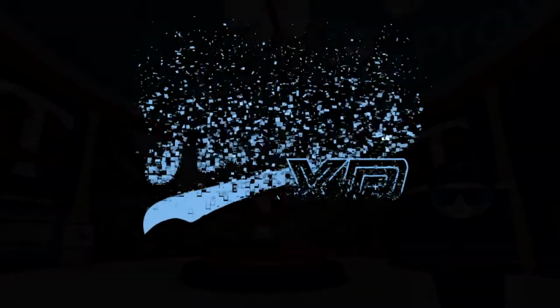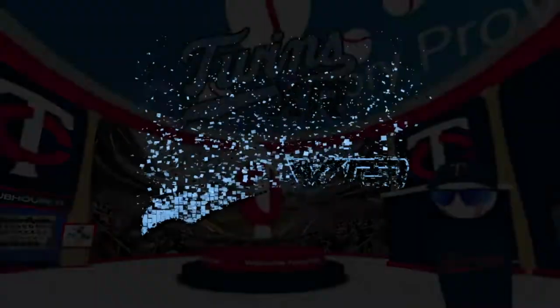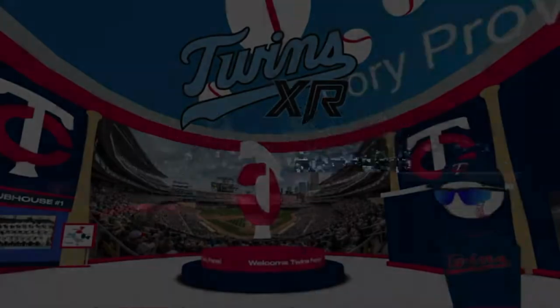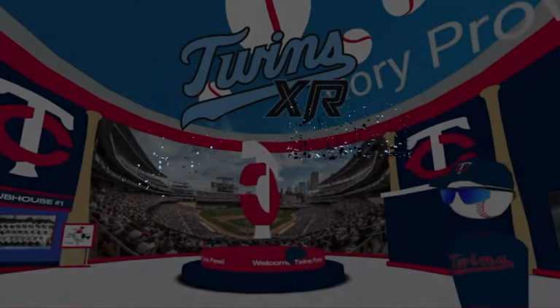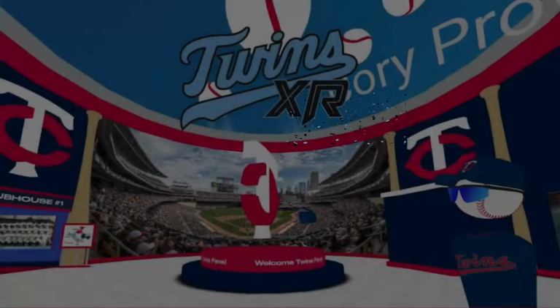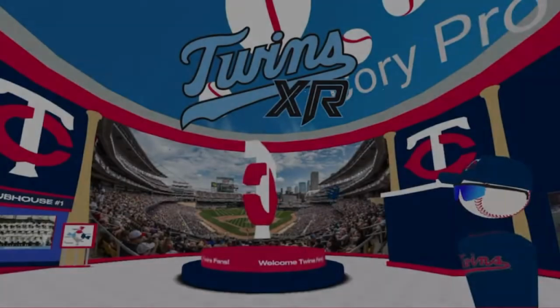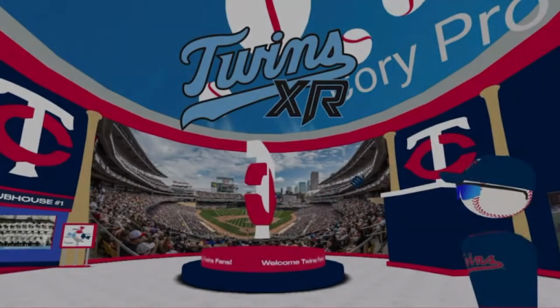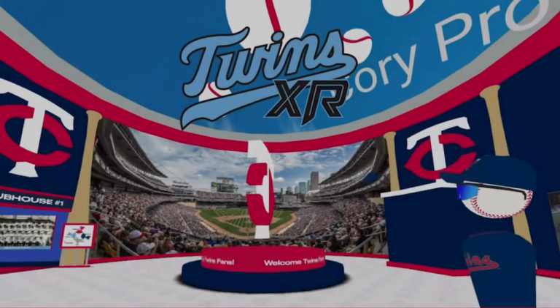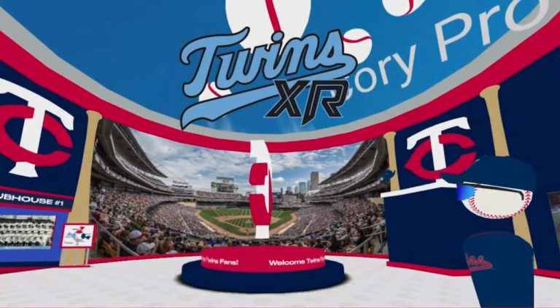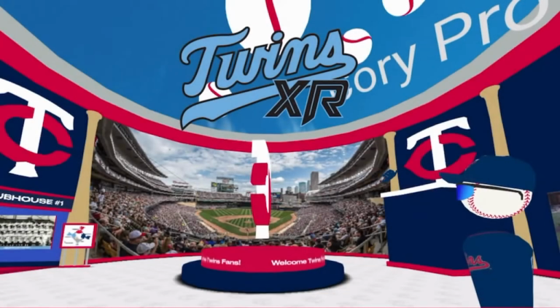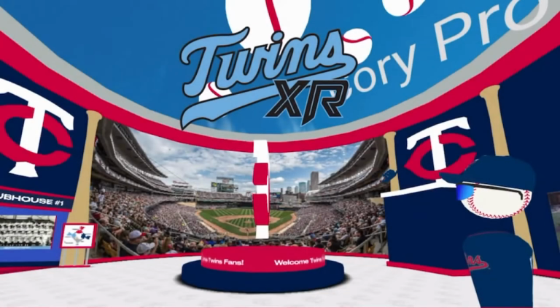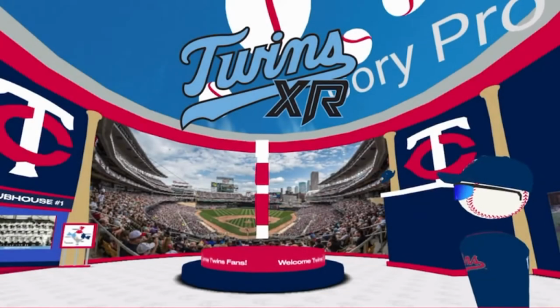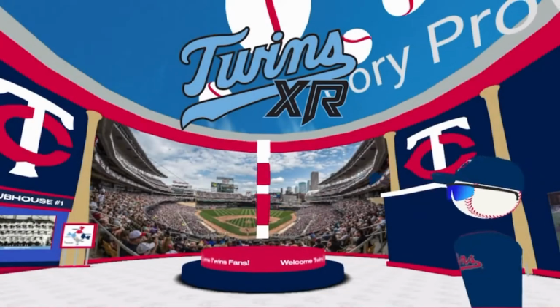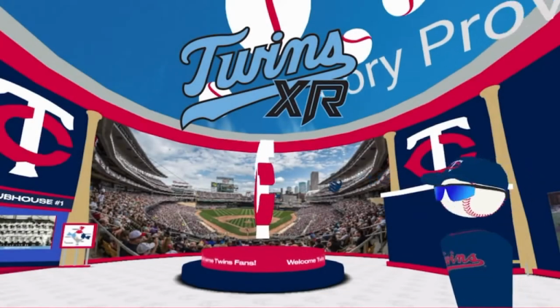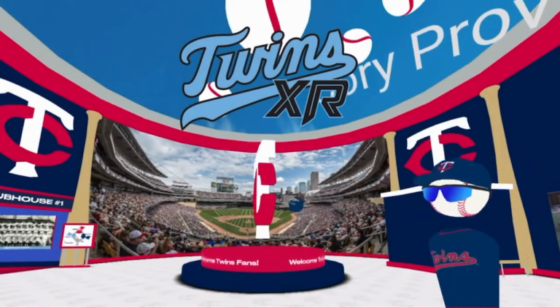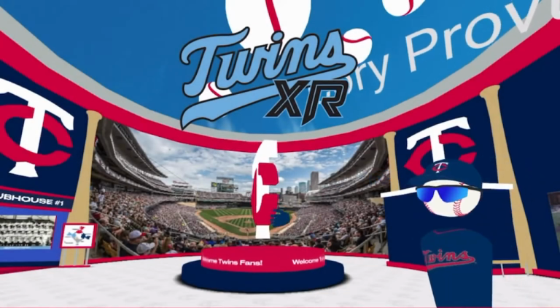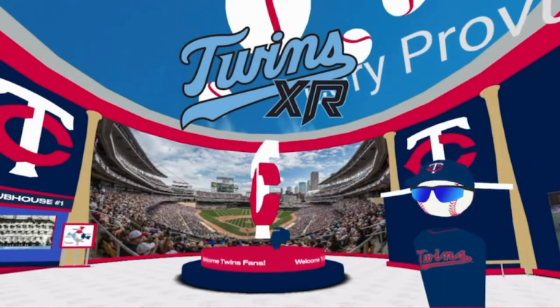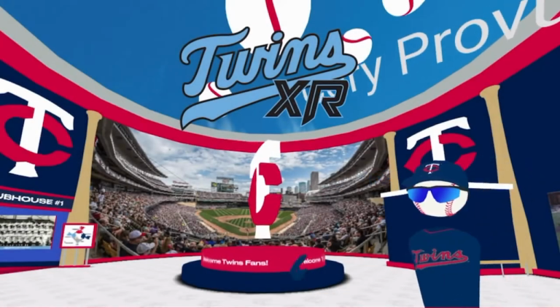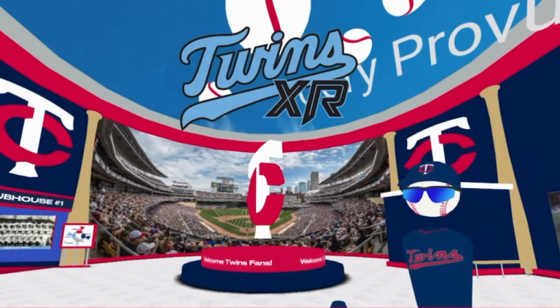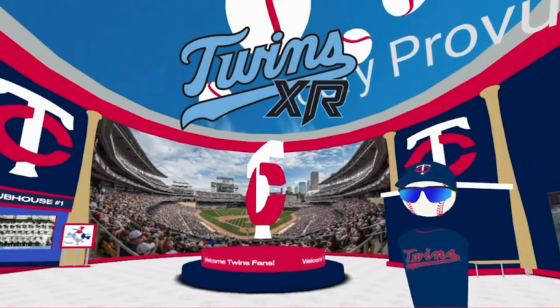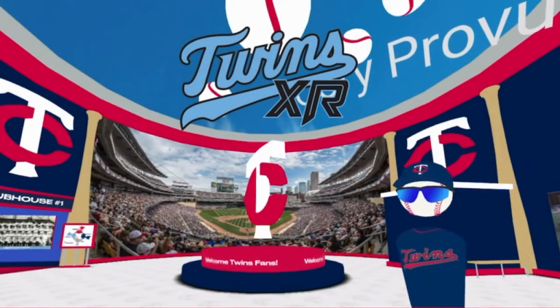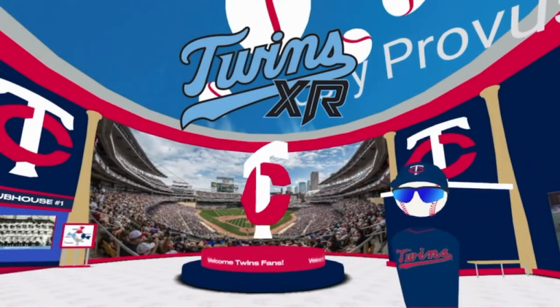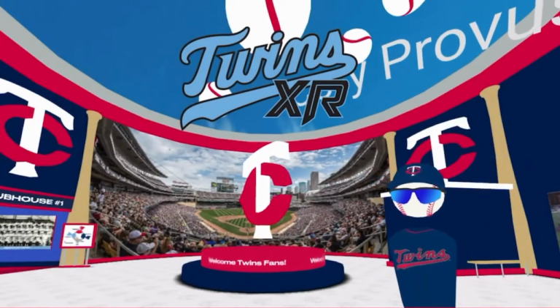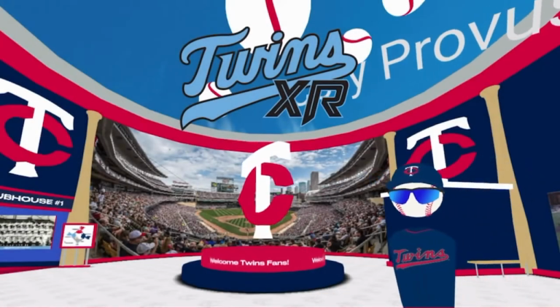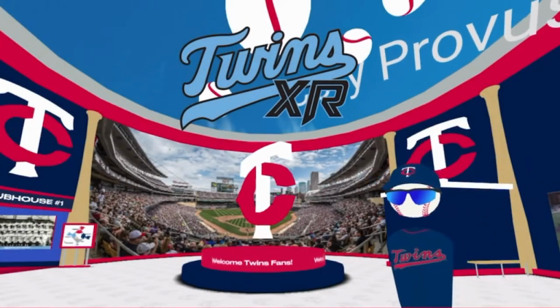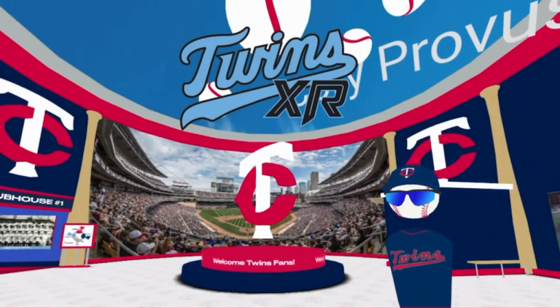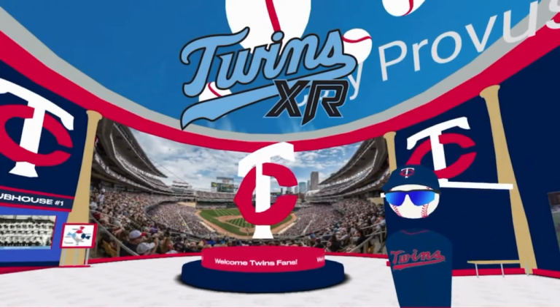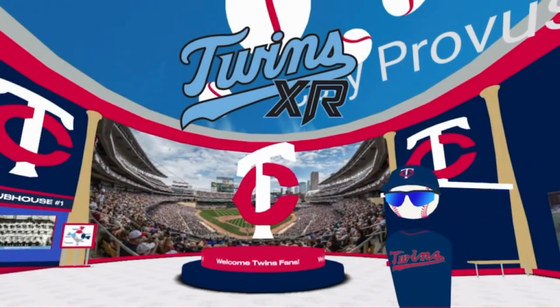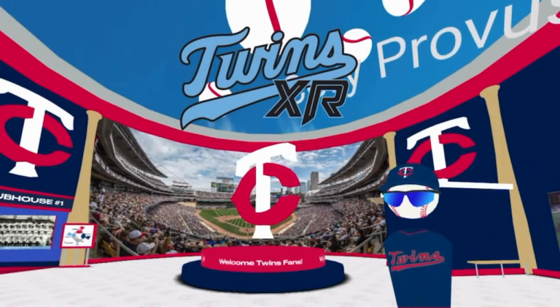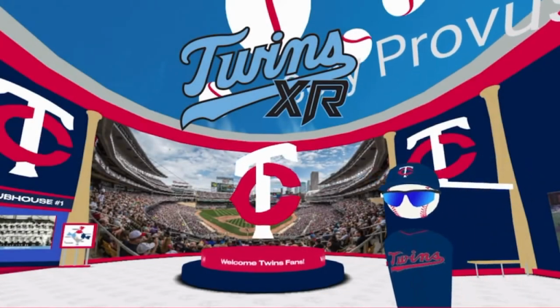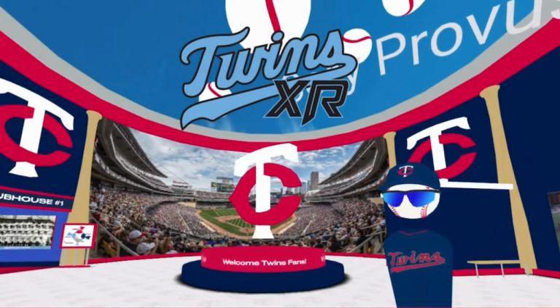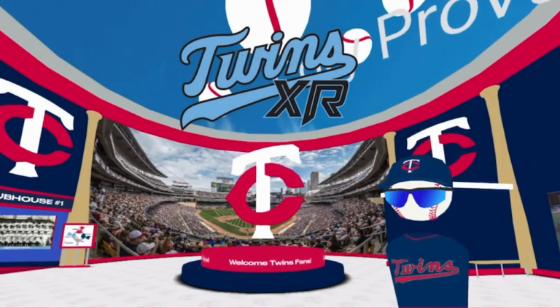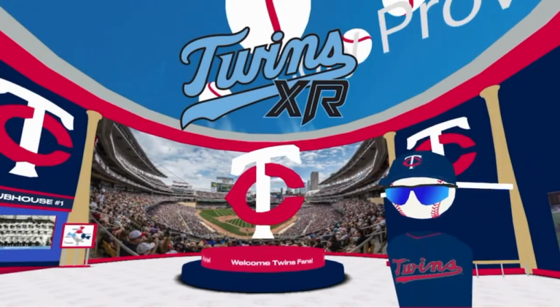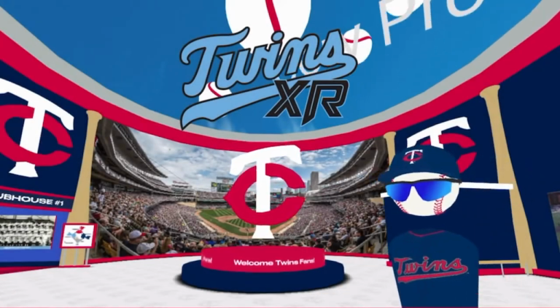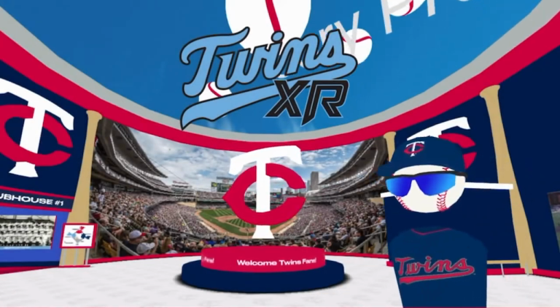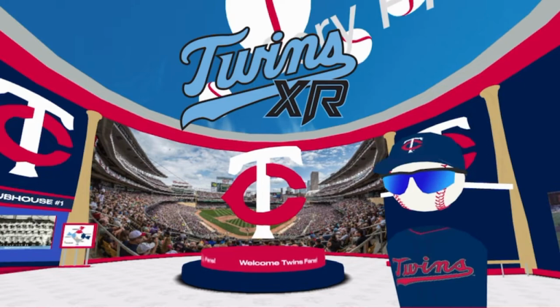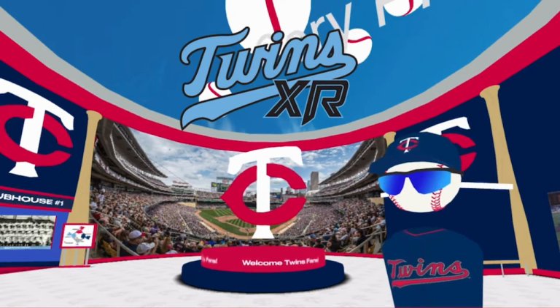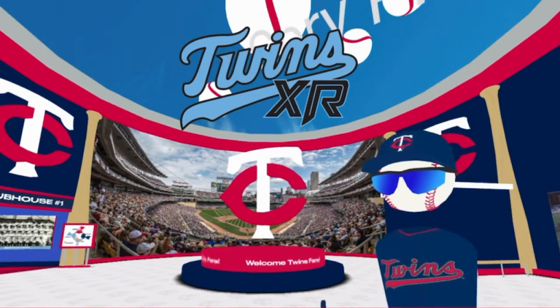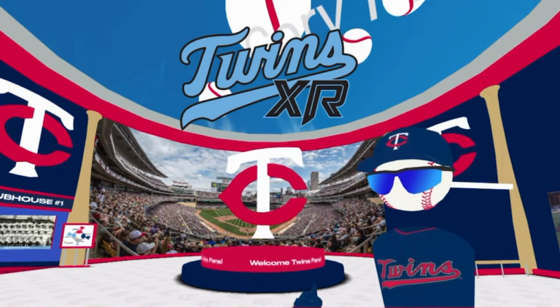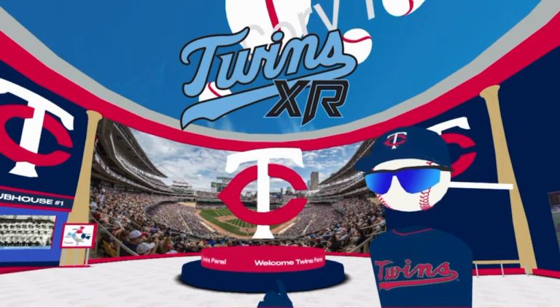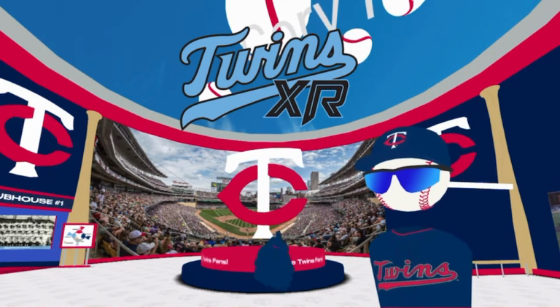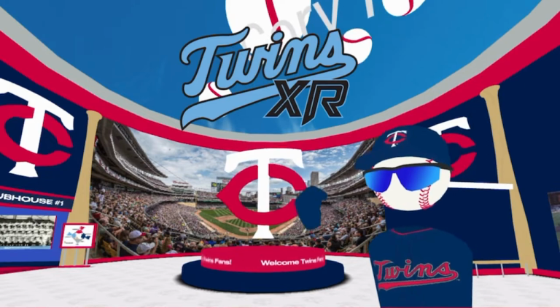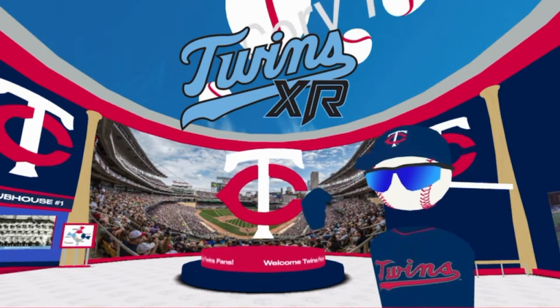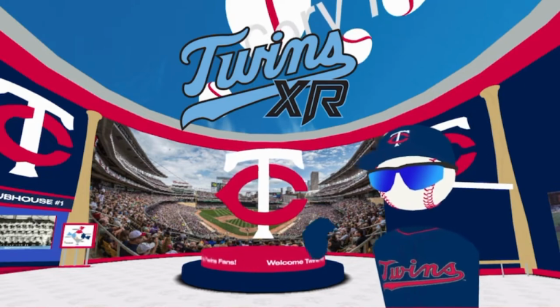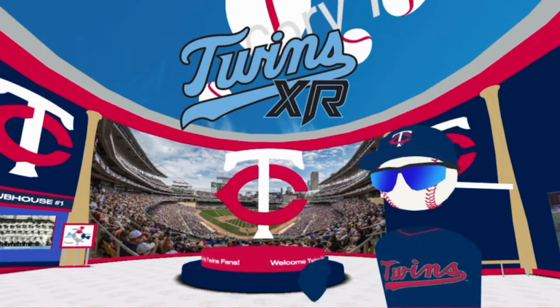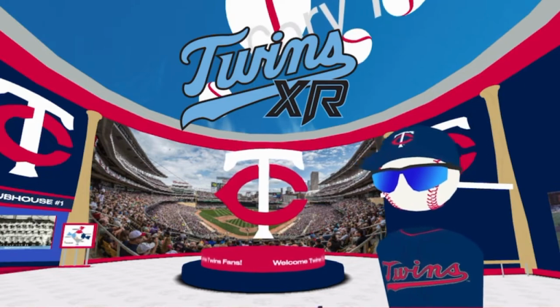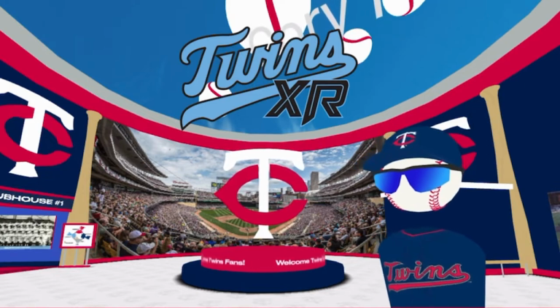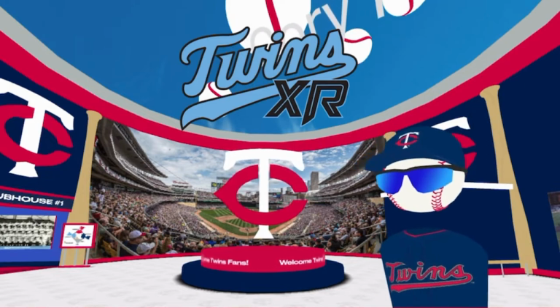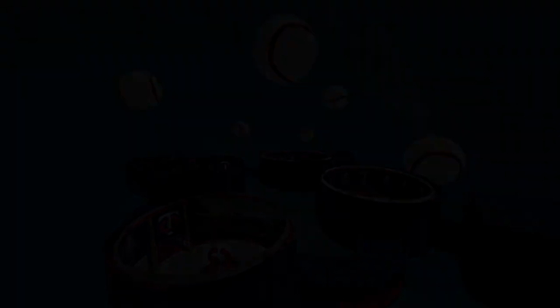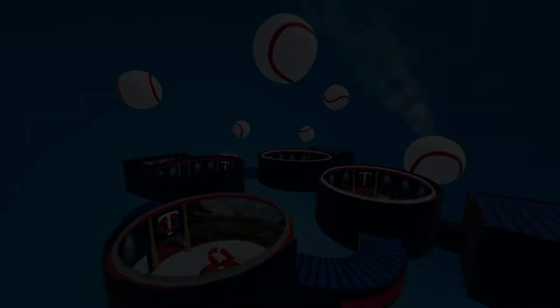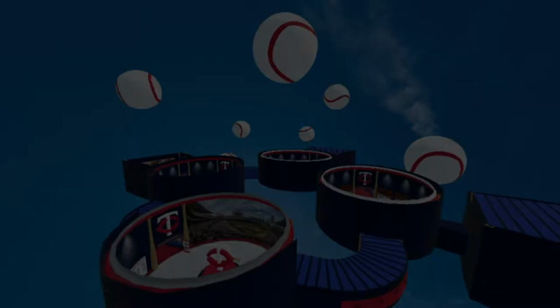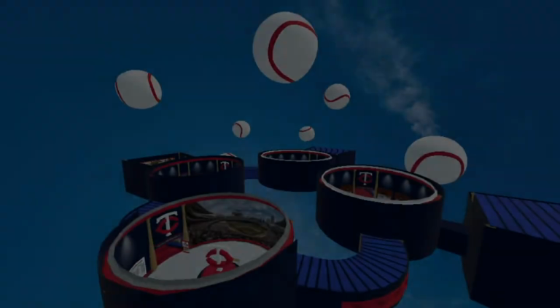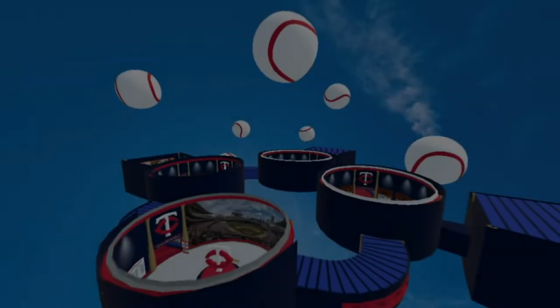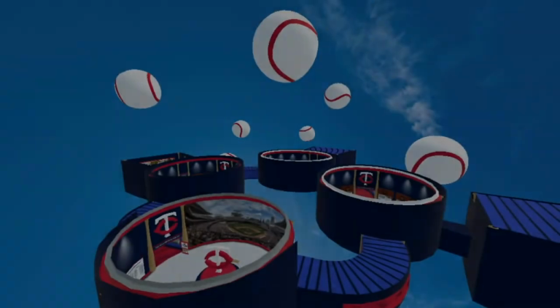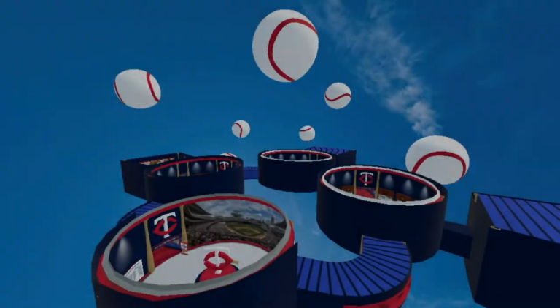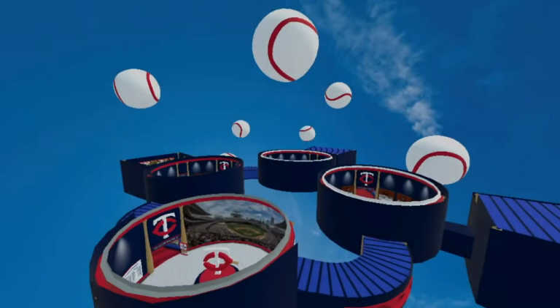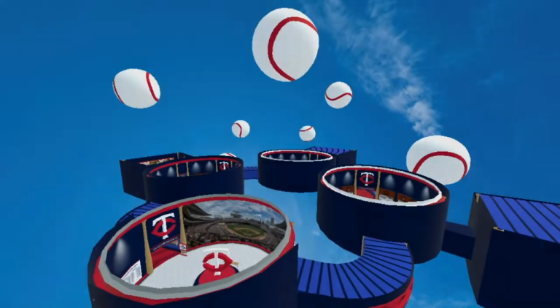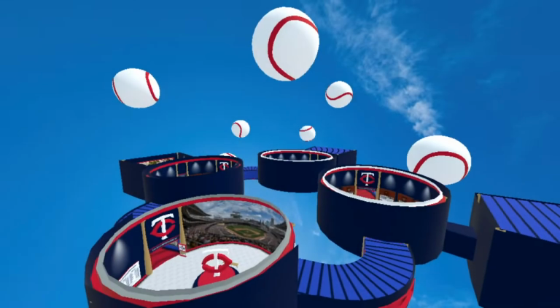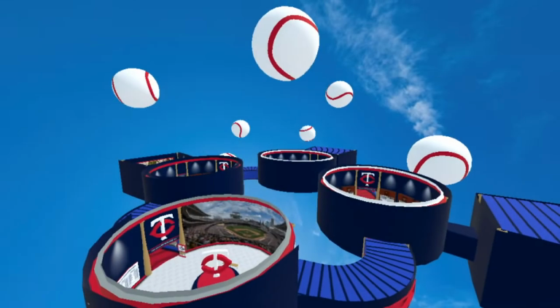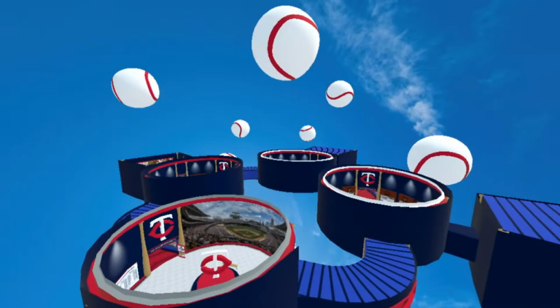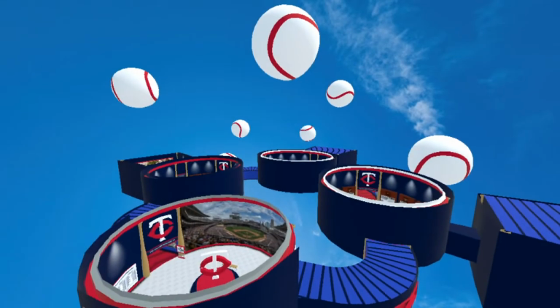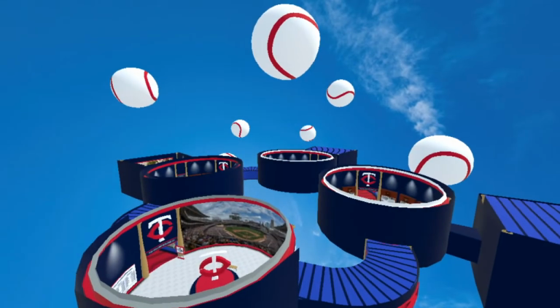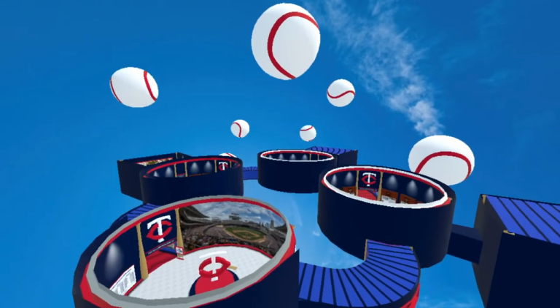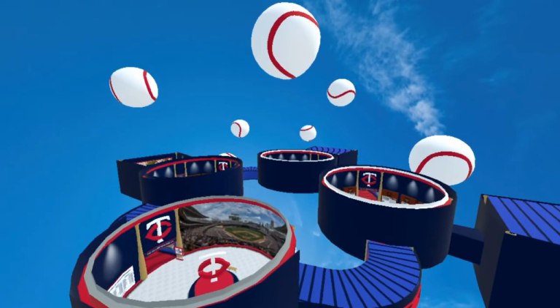Welcome to Twins XR, a fully immersive fan experience brought to you by the Minnesota Twins. Let's begin.